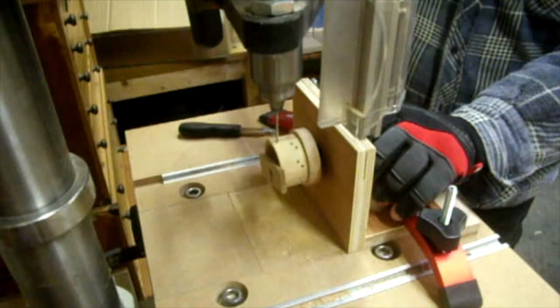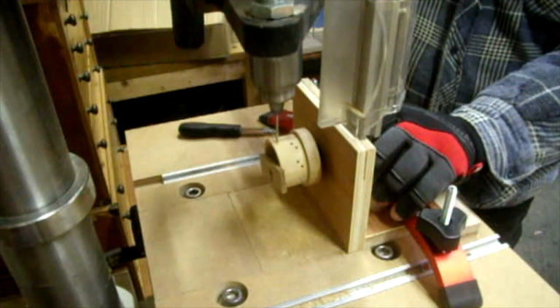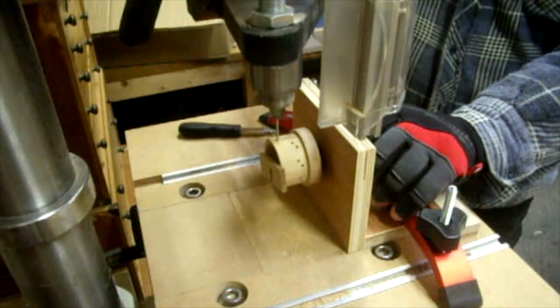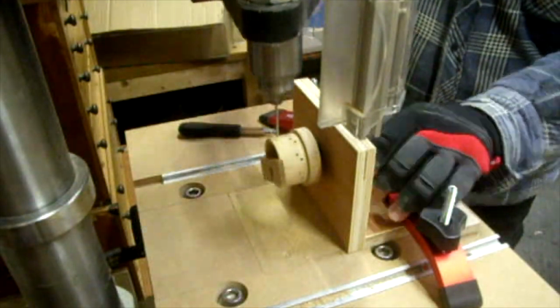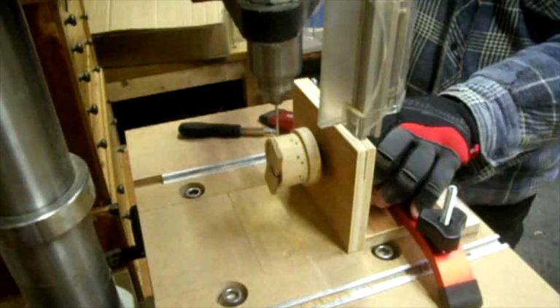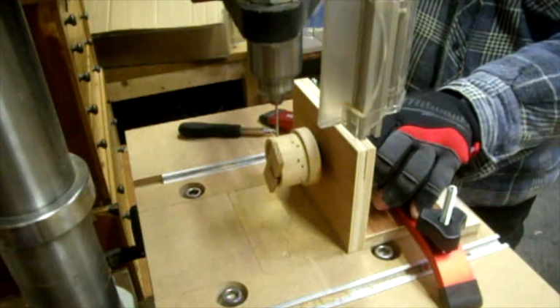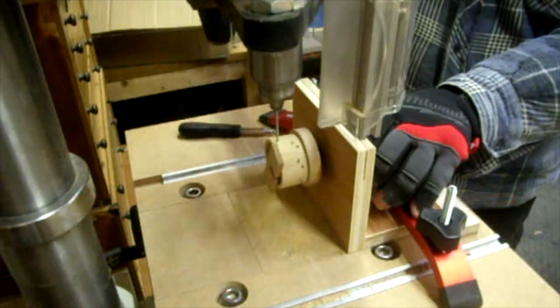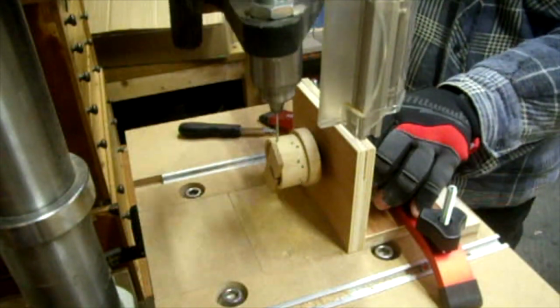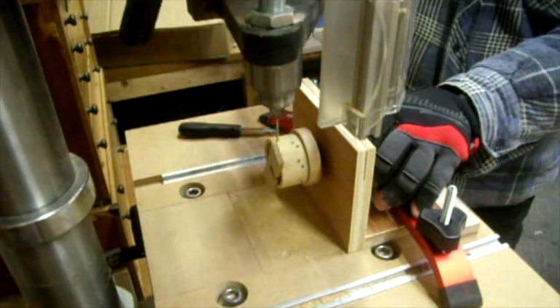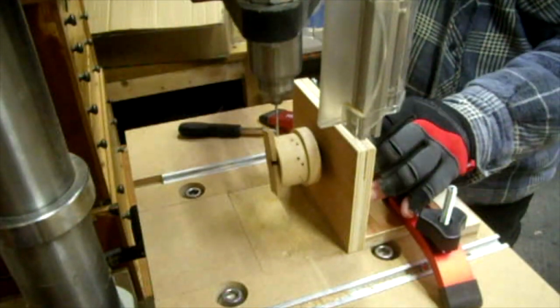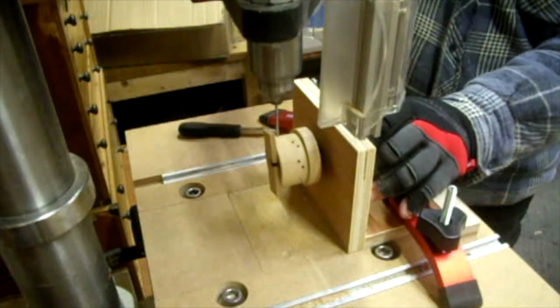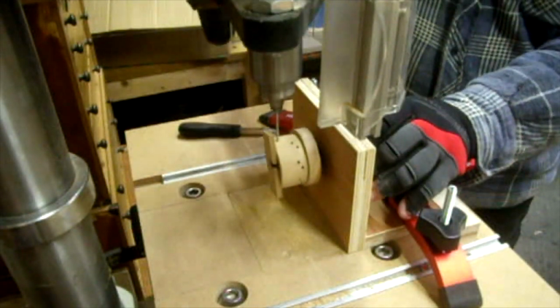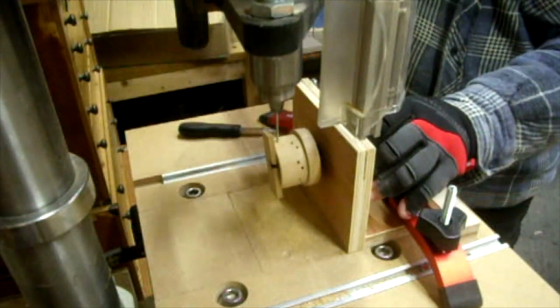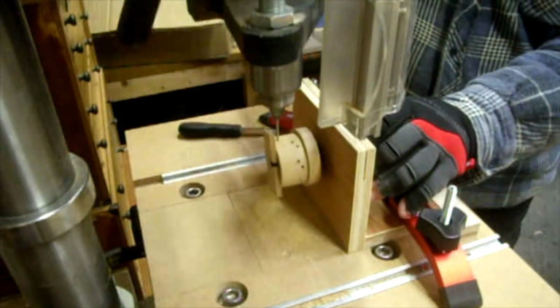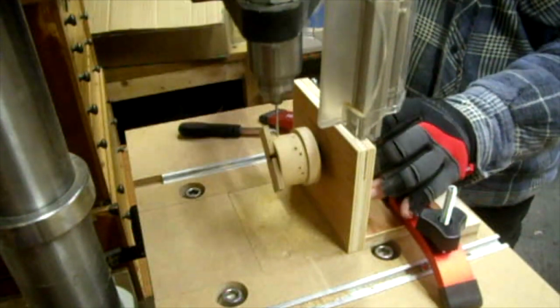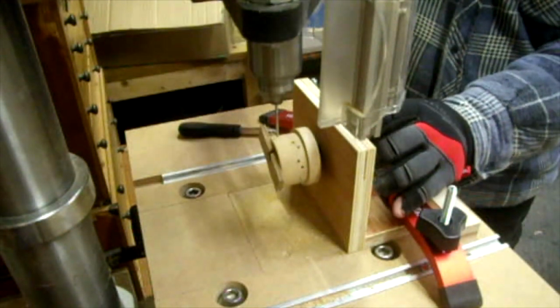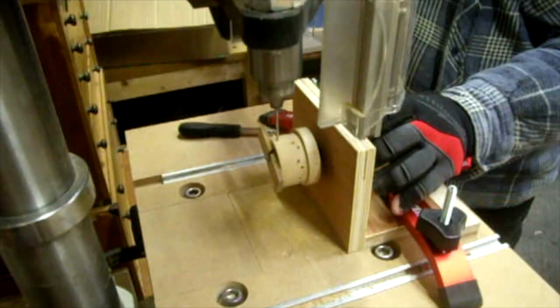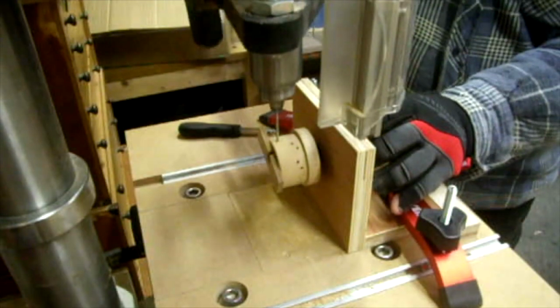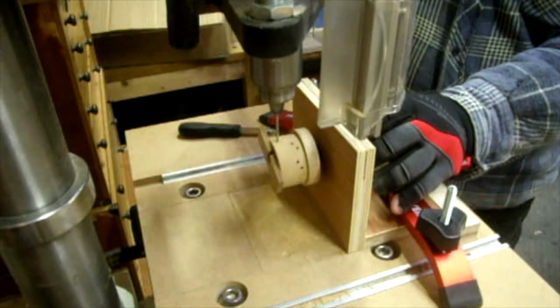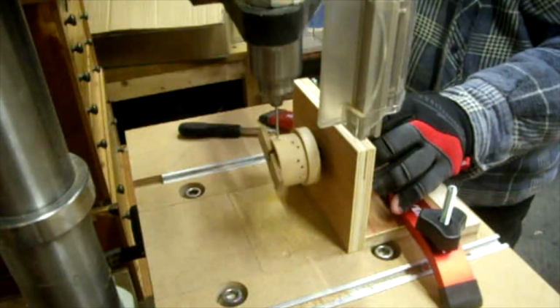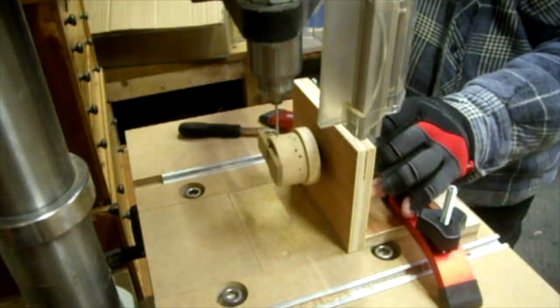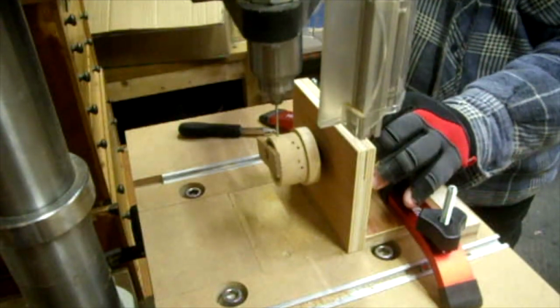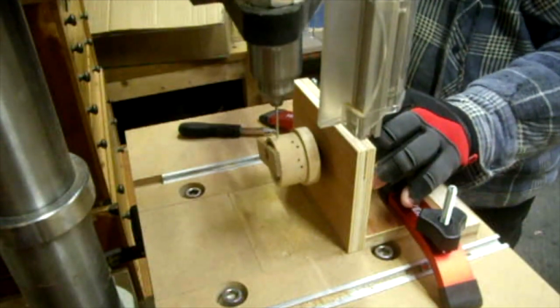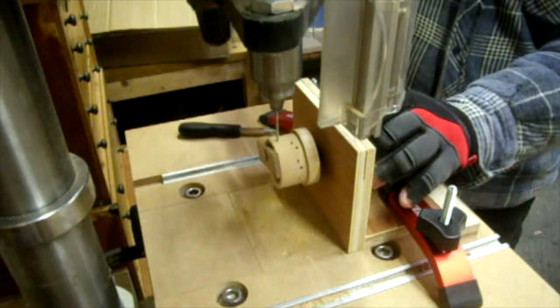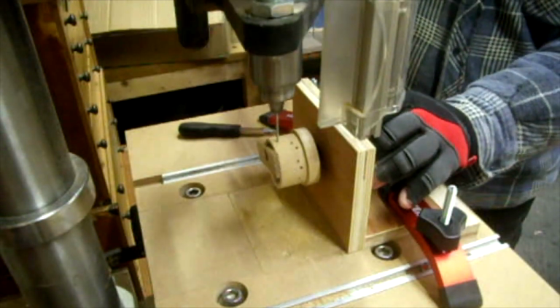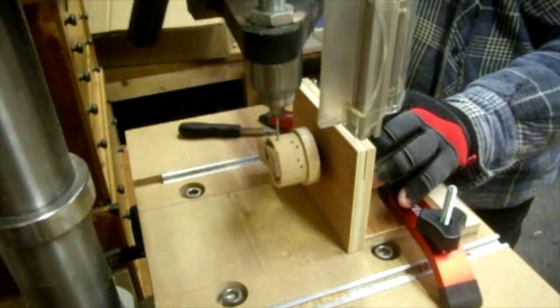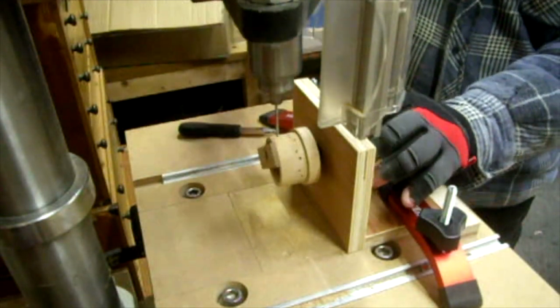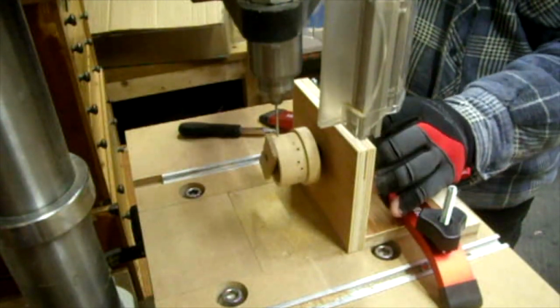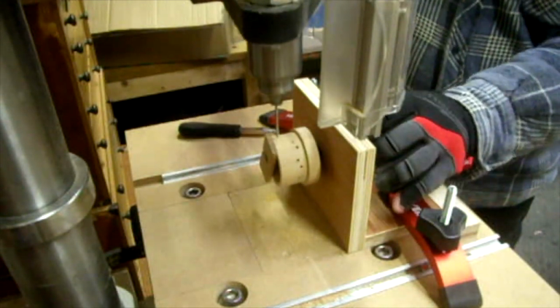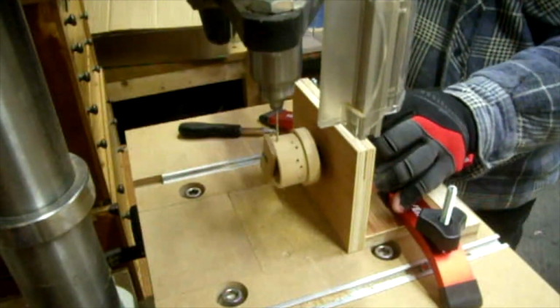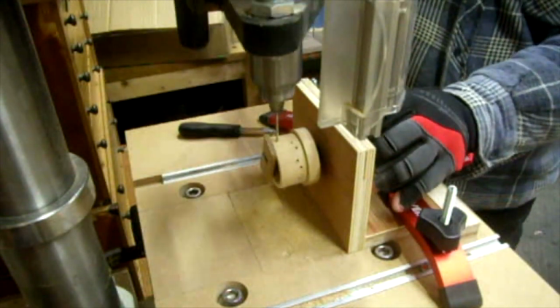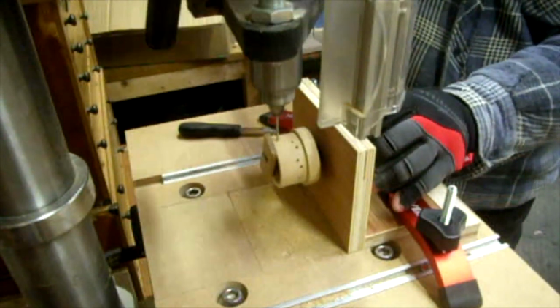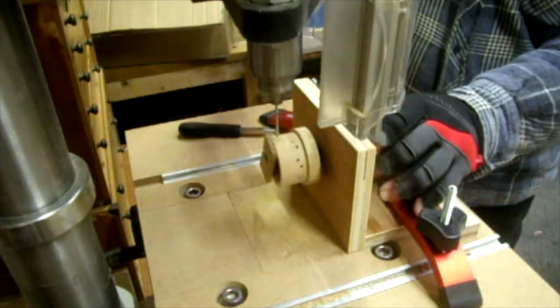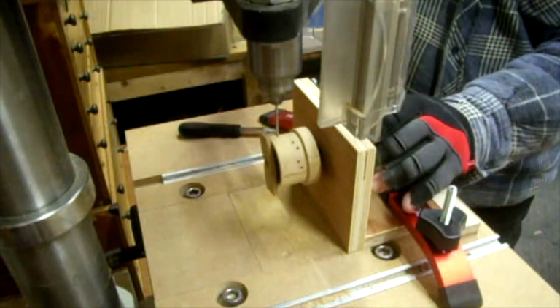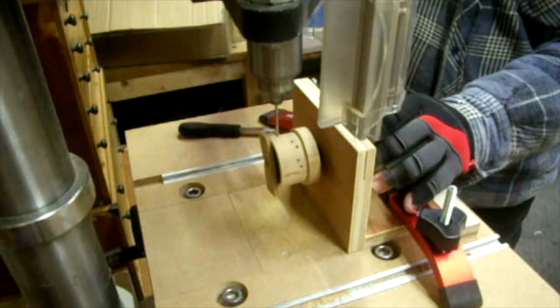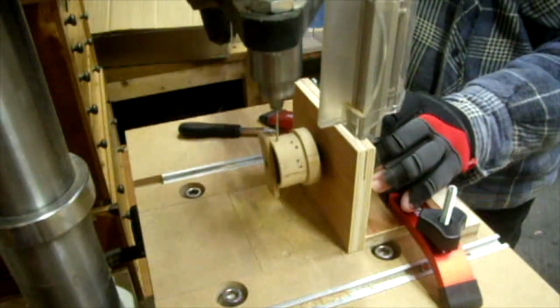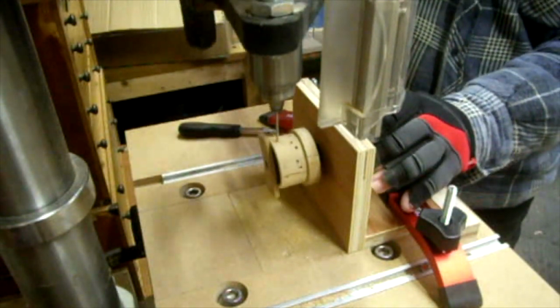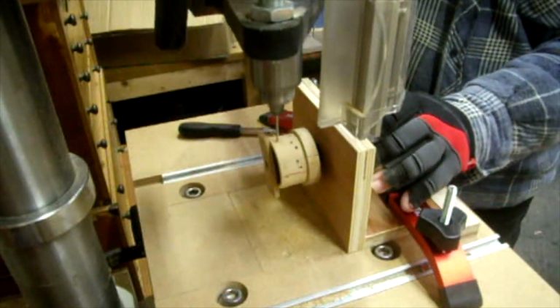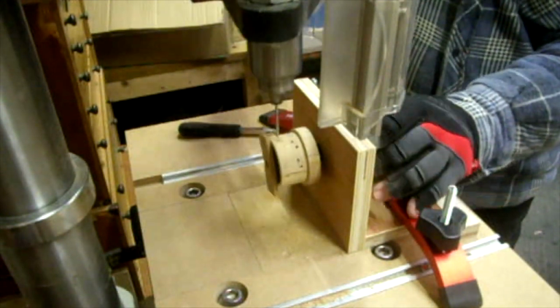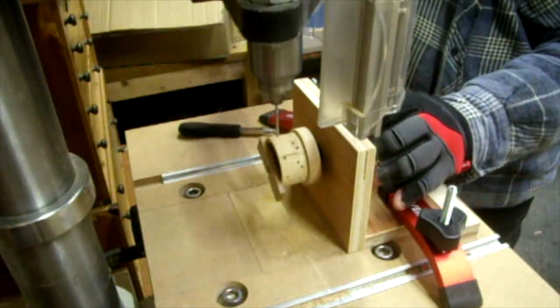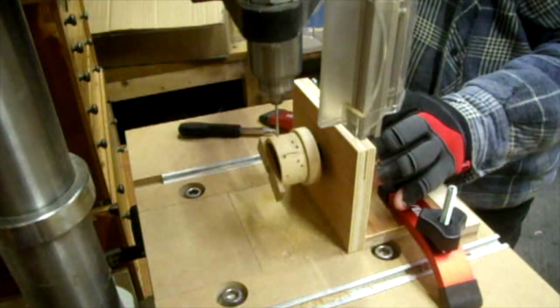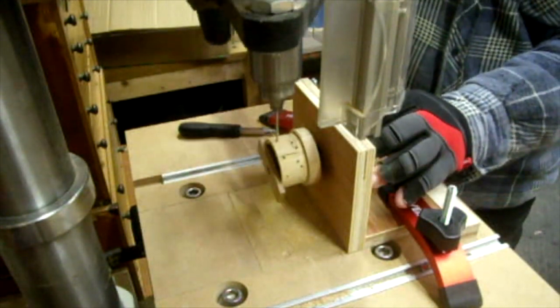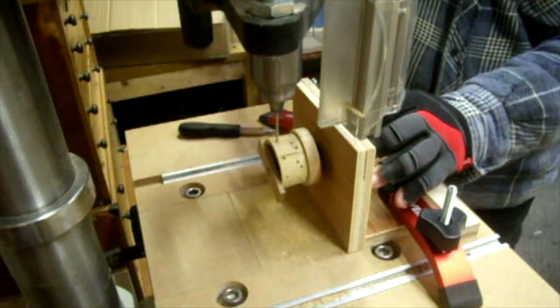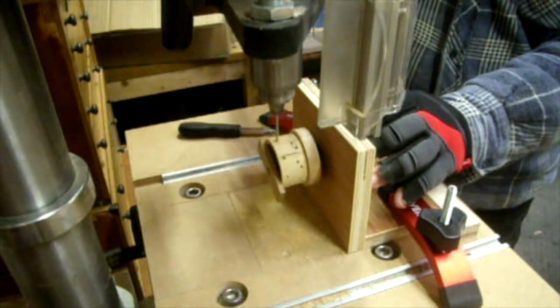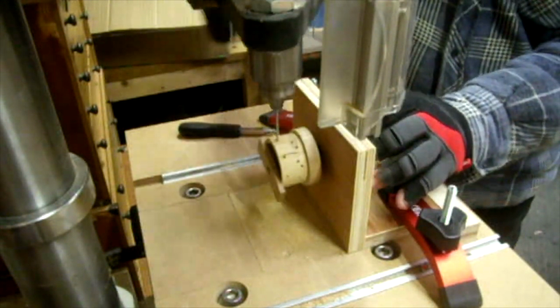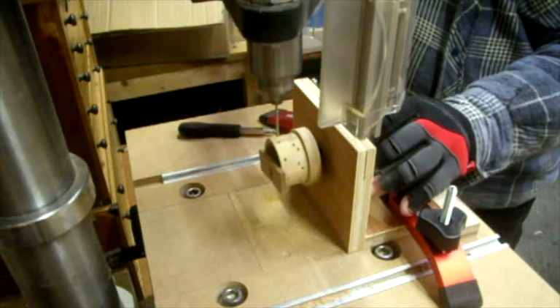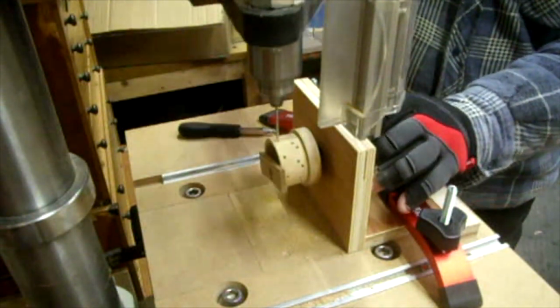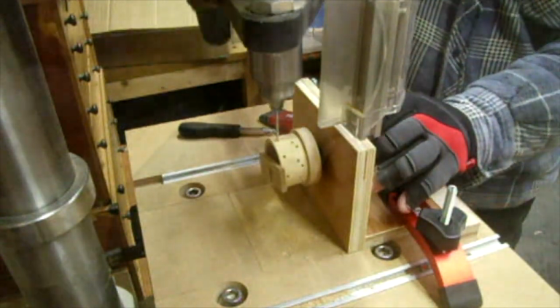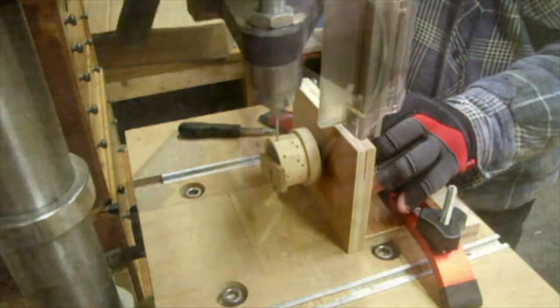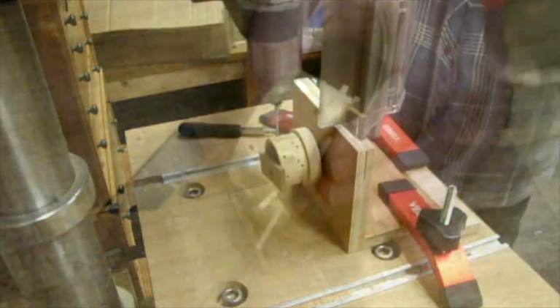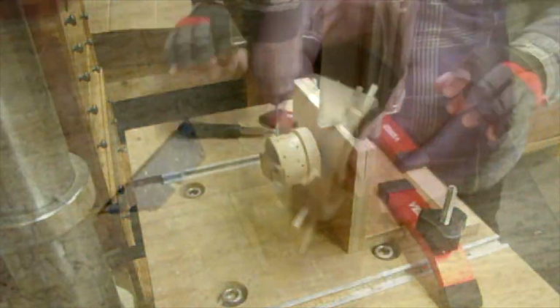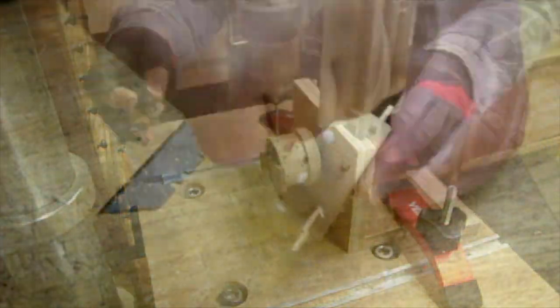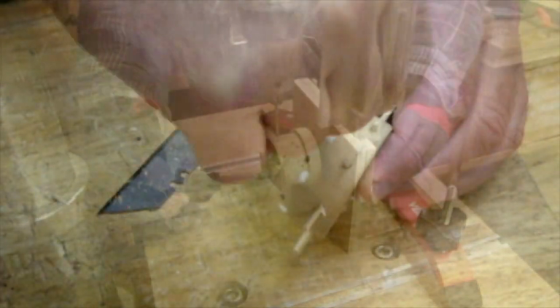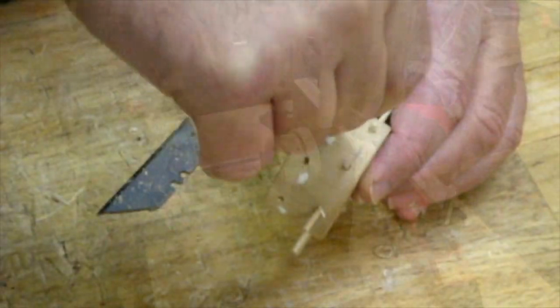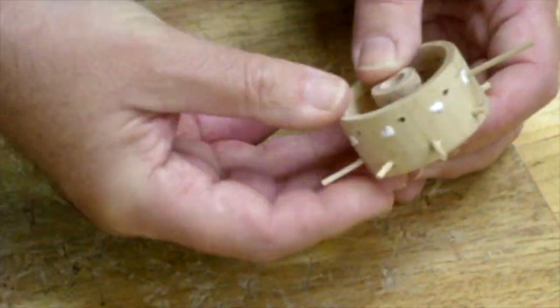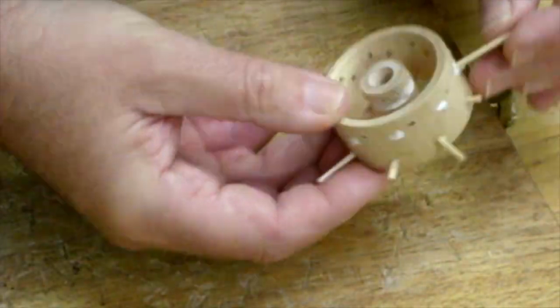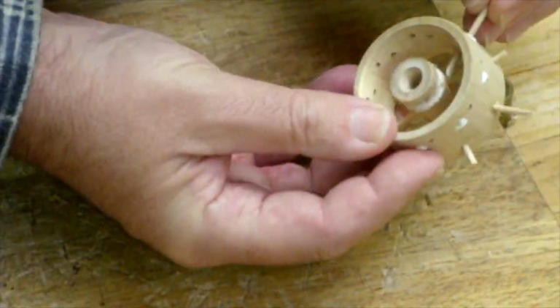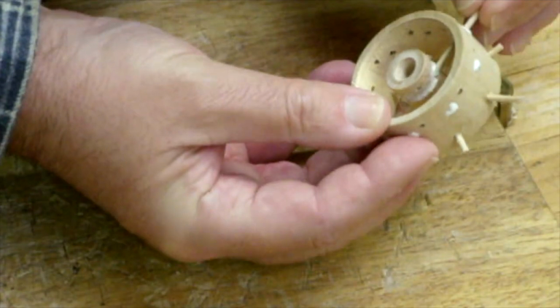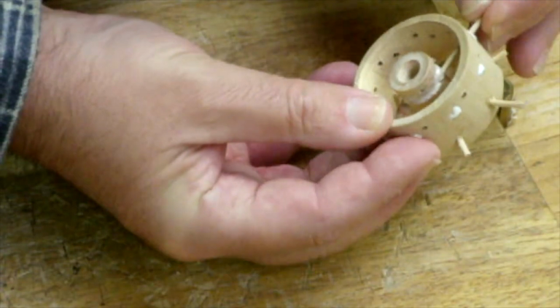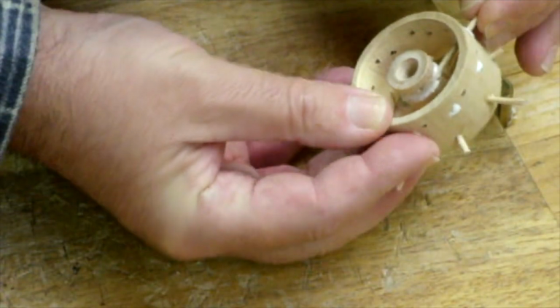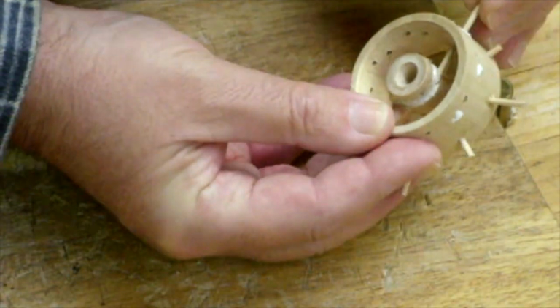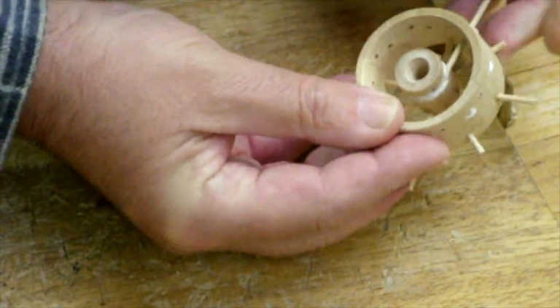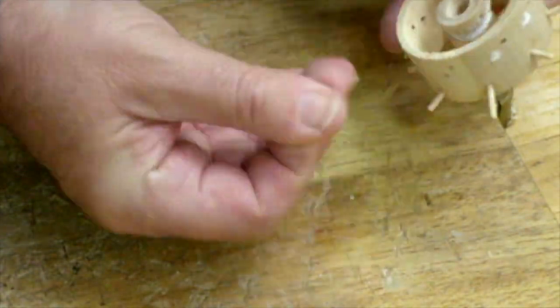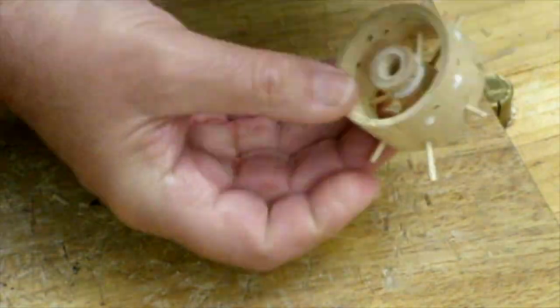Making the wire wheels was quite complex and you have to be quite creative in the way you construct them.